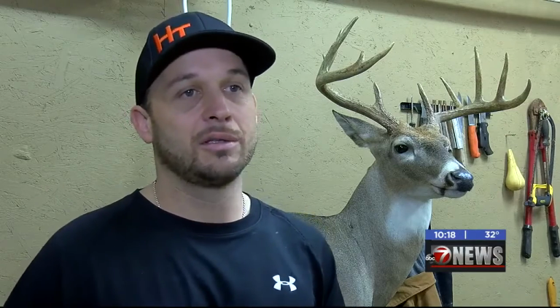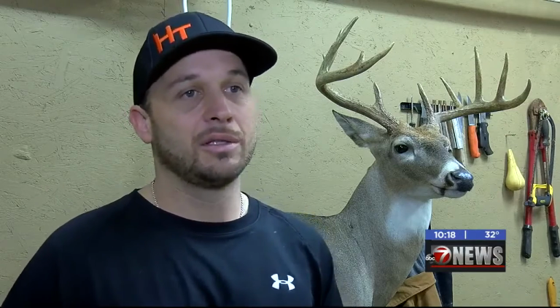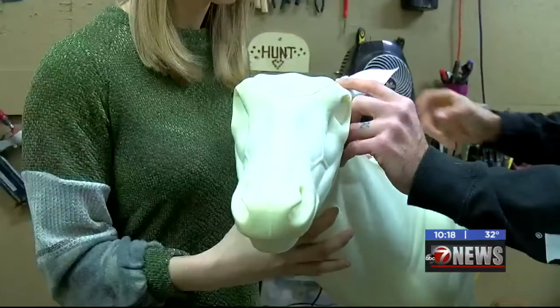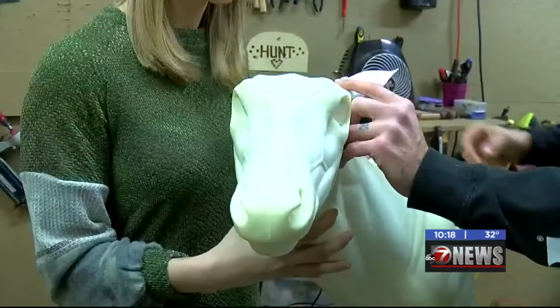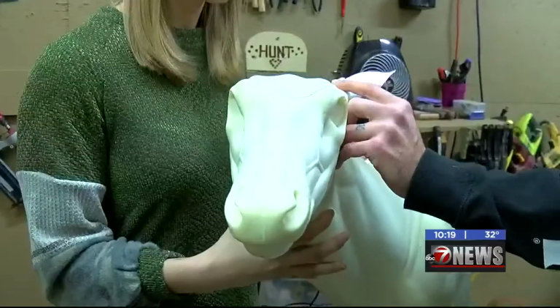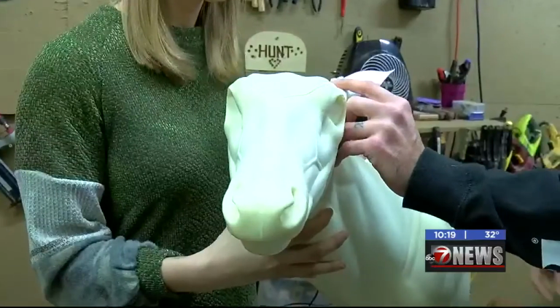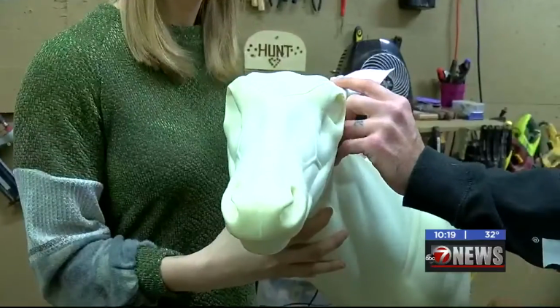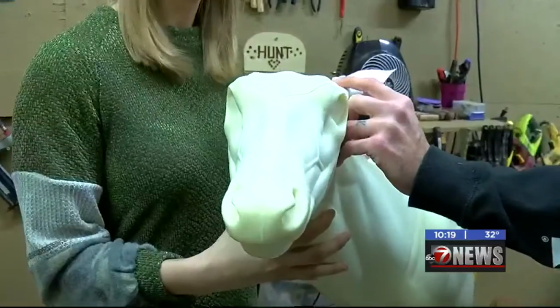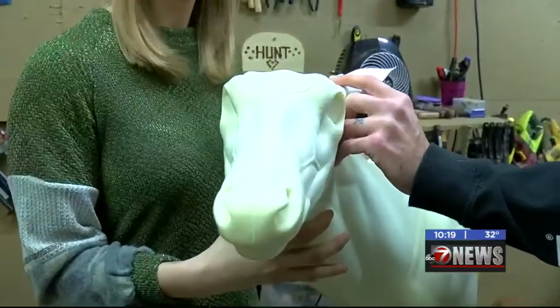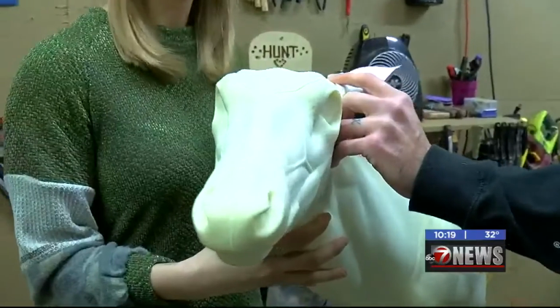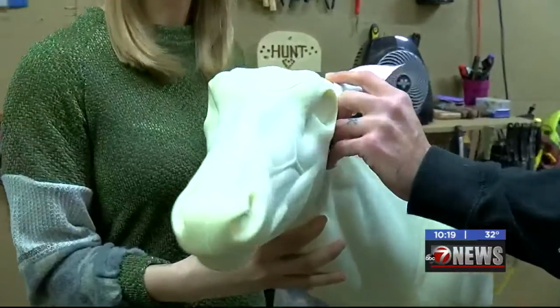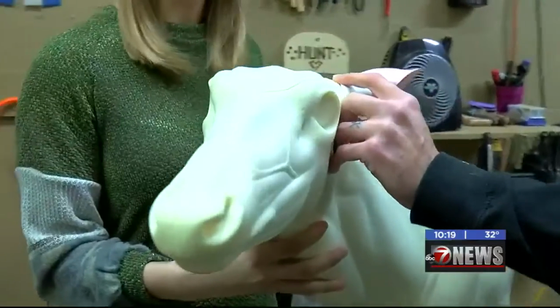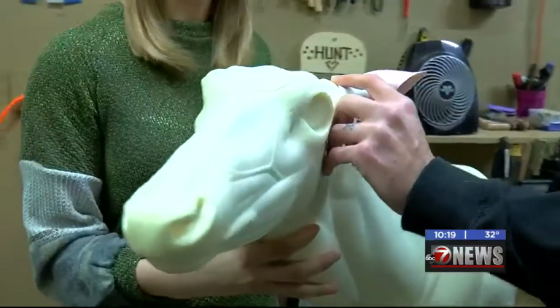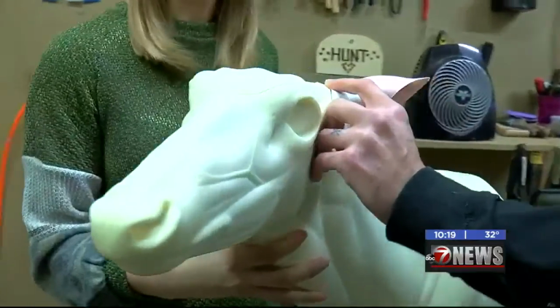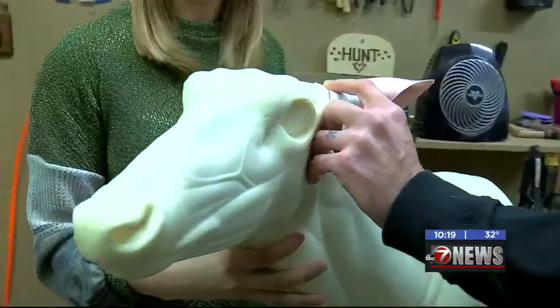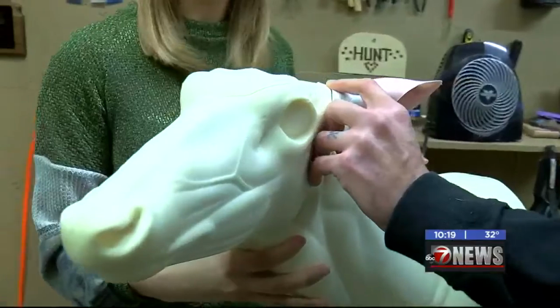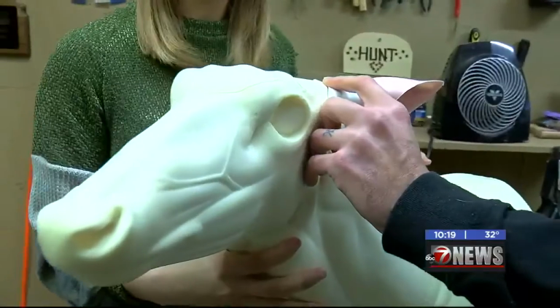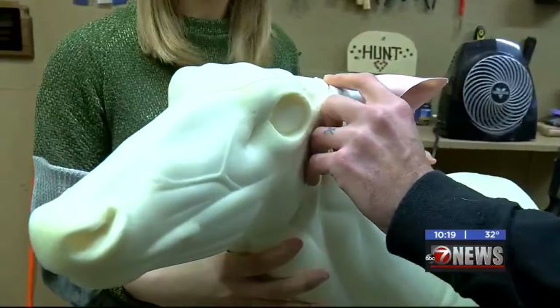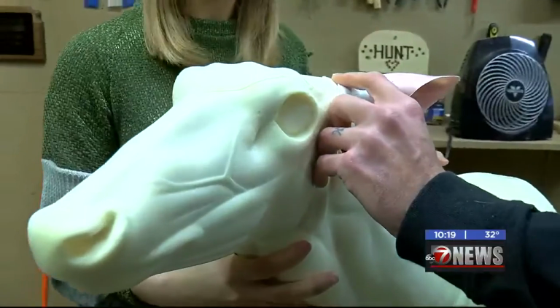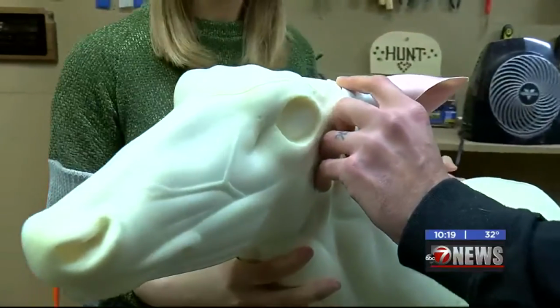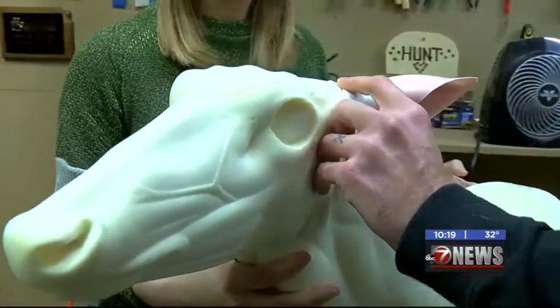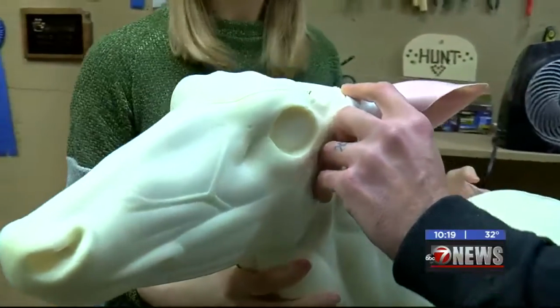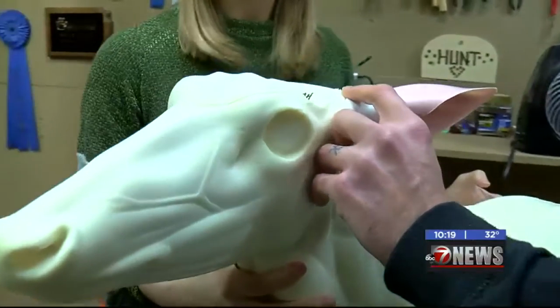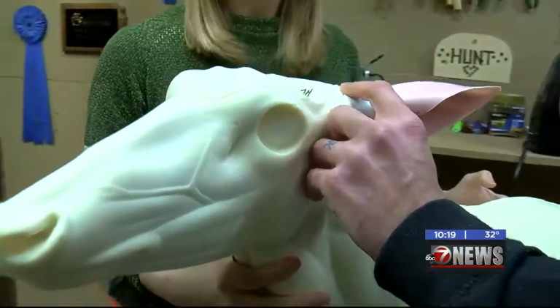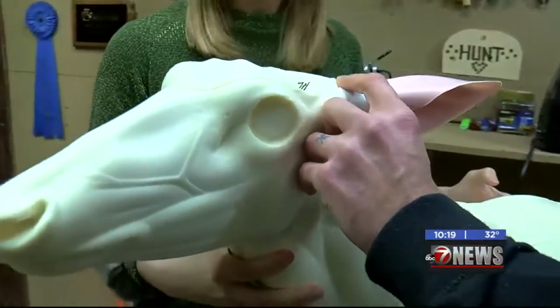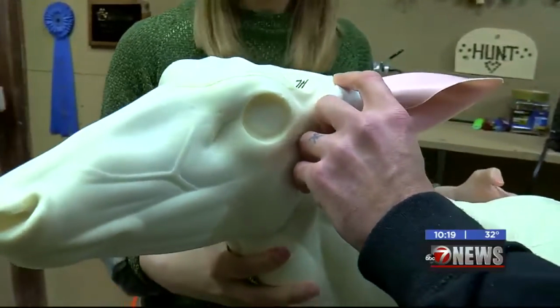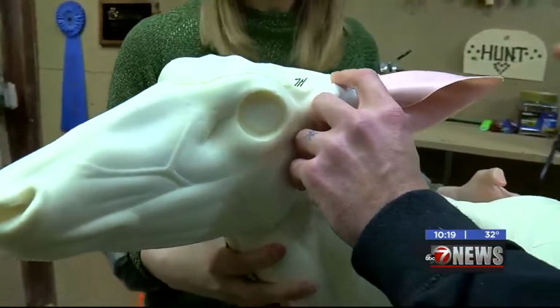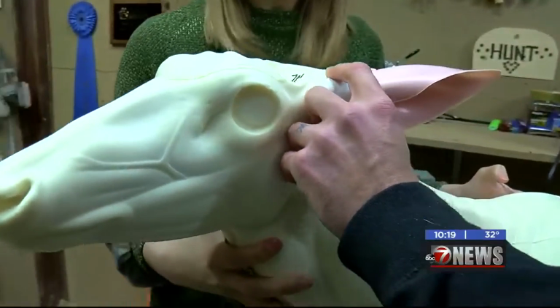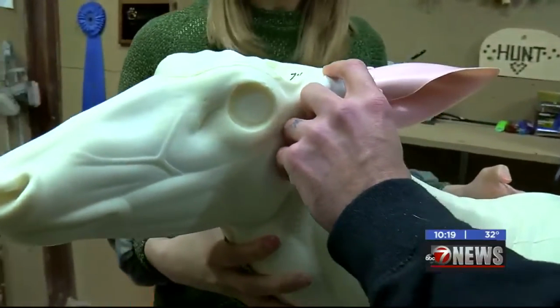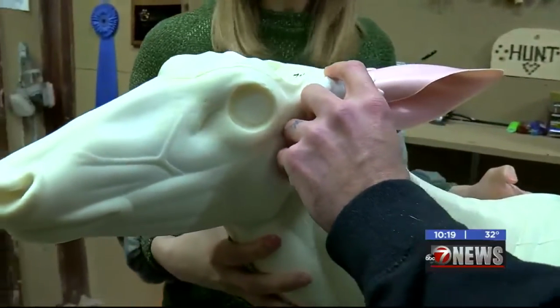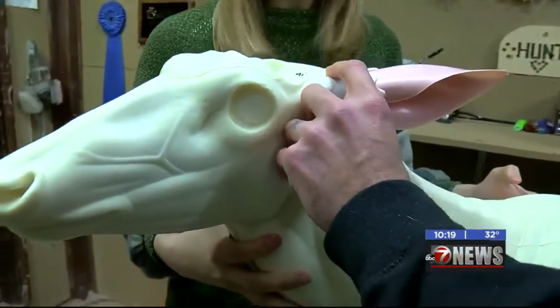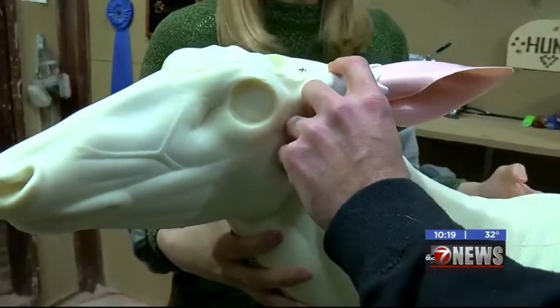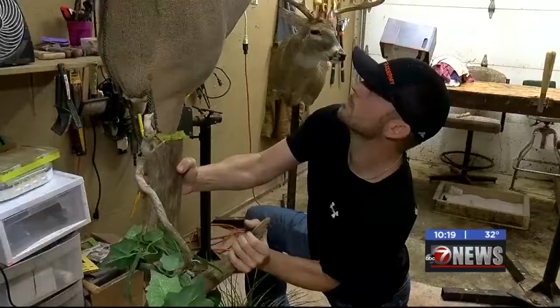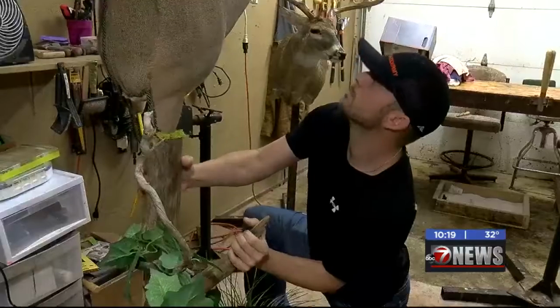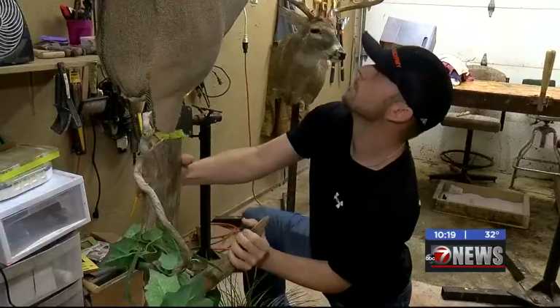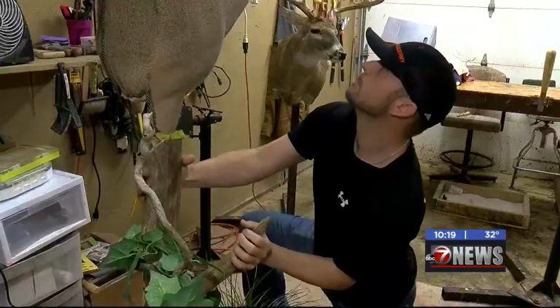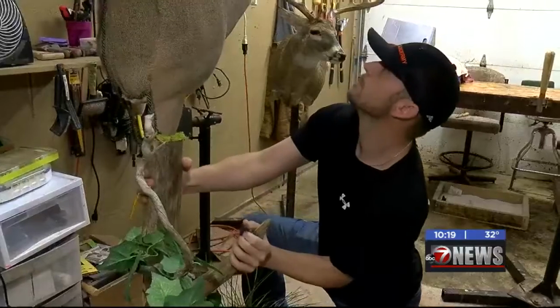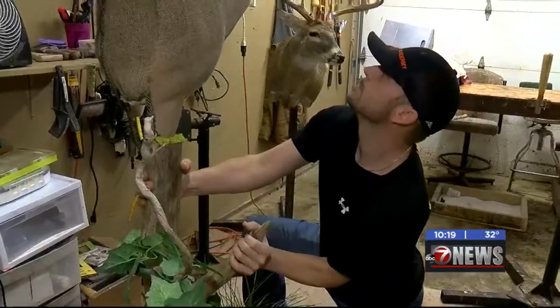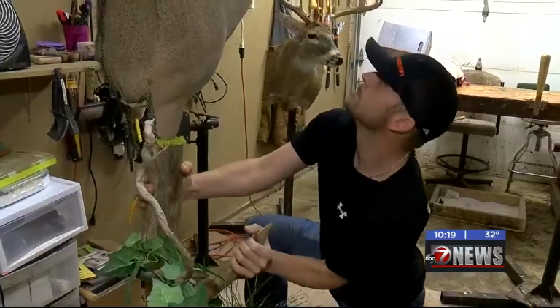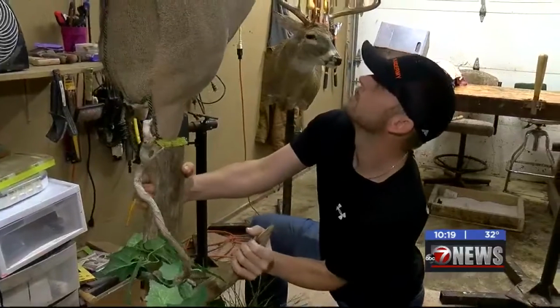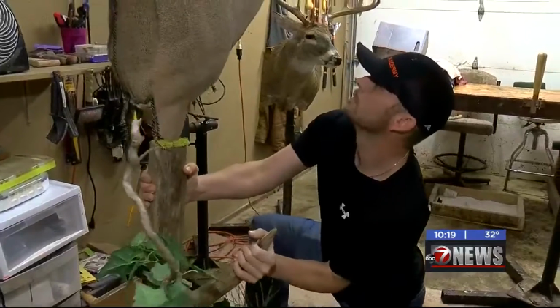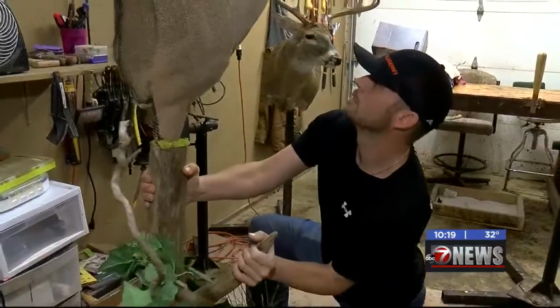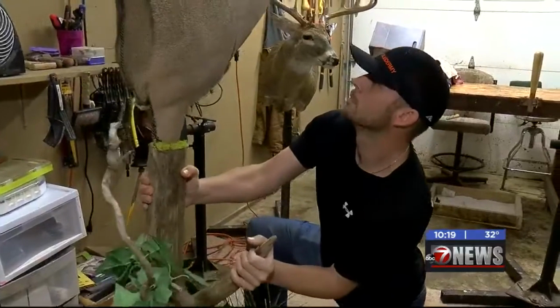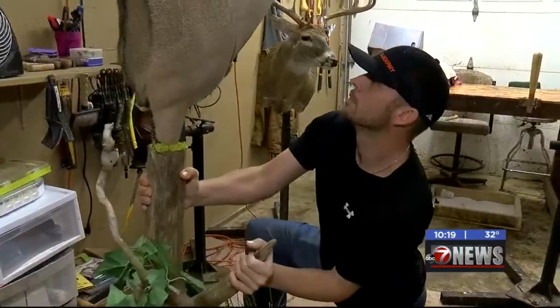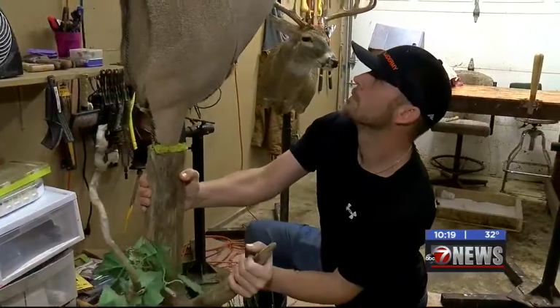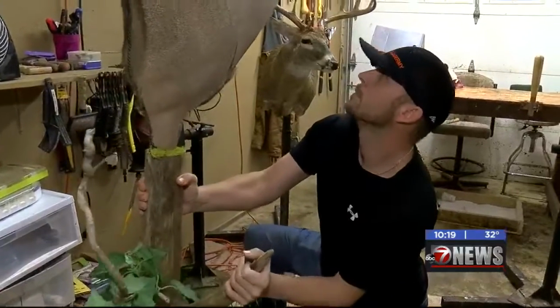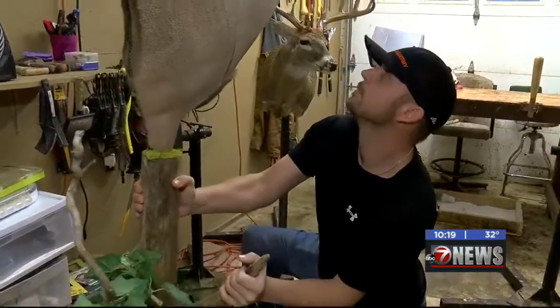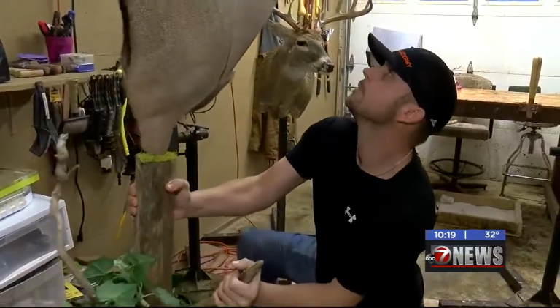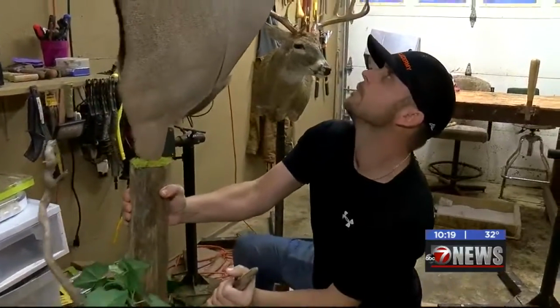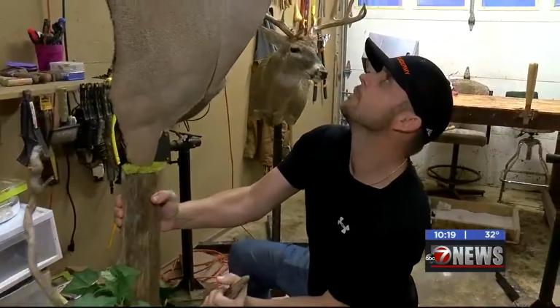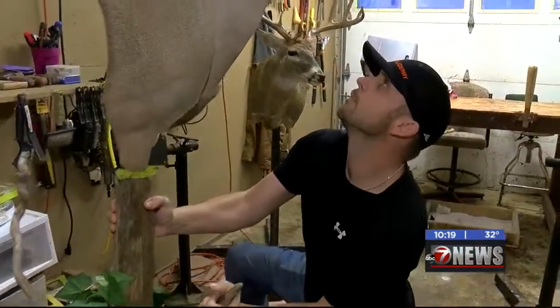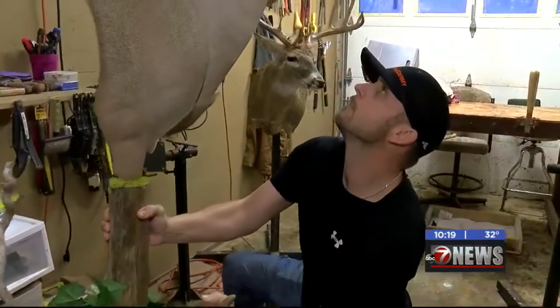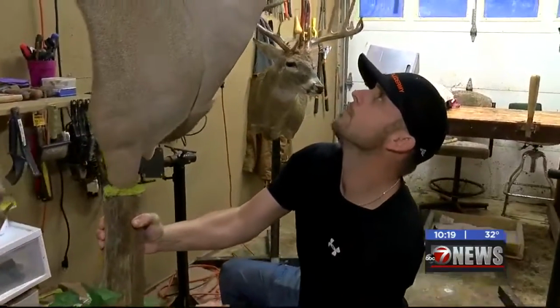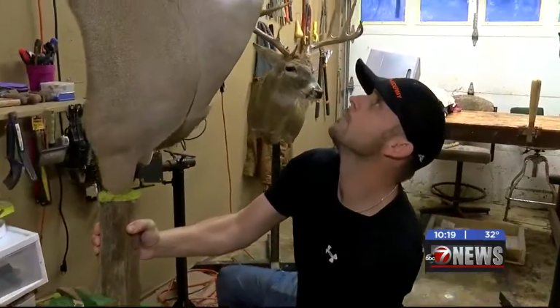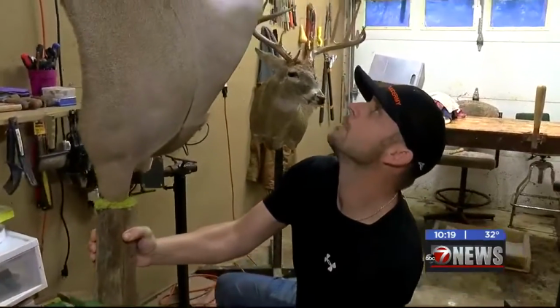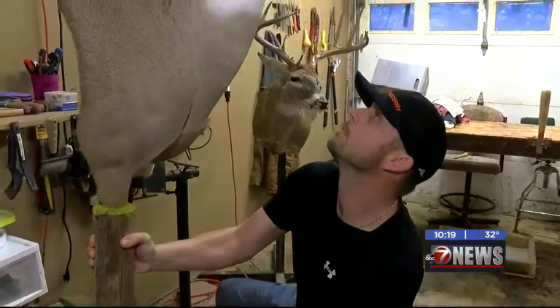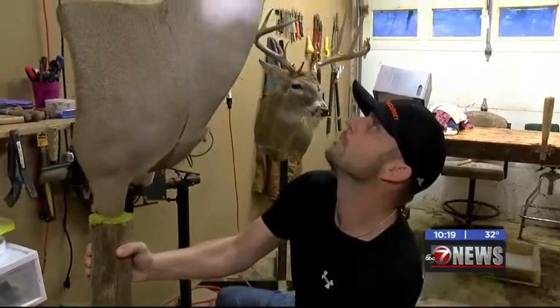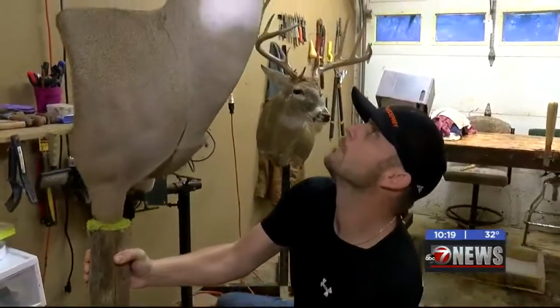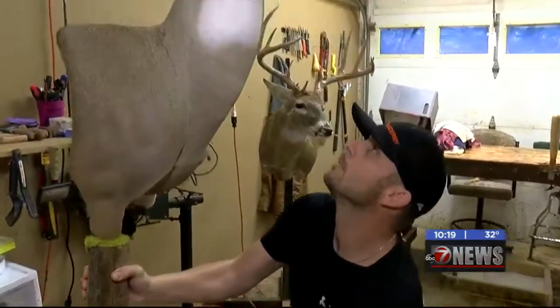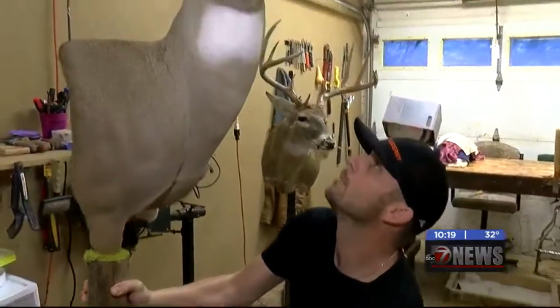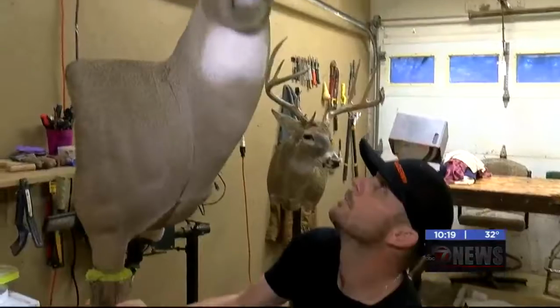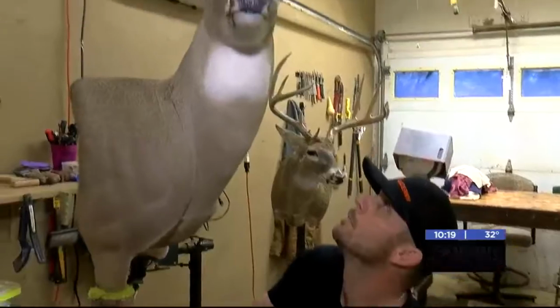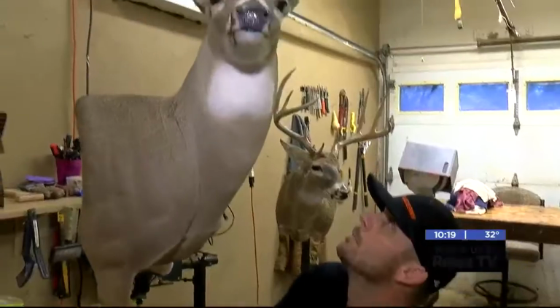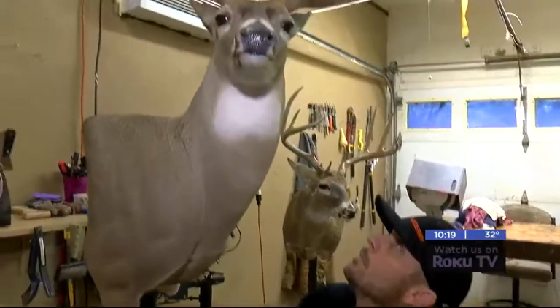To find a taxidermist near you, you can contact your local game warden for a recommendation. Reporting for 7 News, I'm Mackenzie Burke.